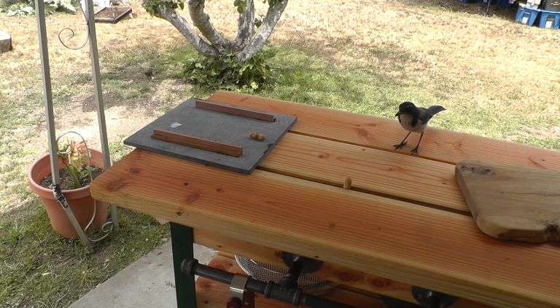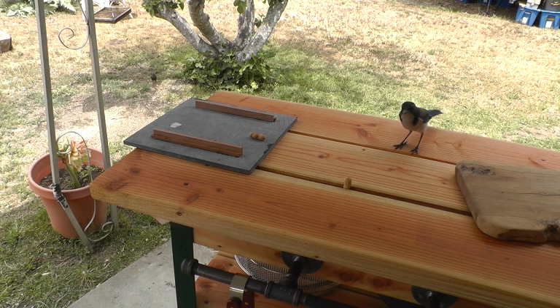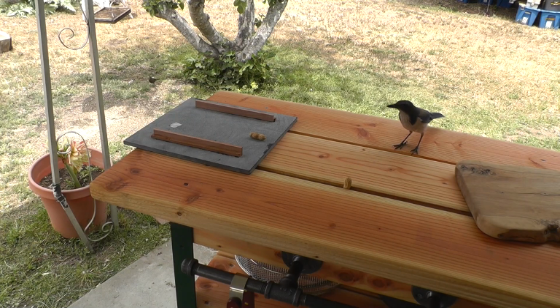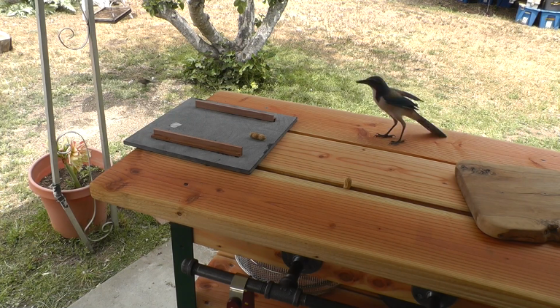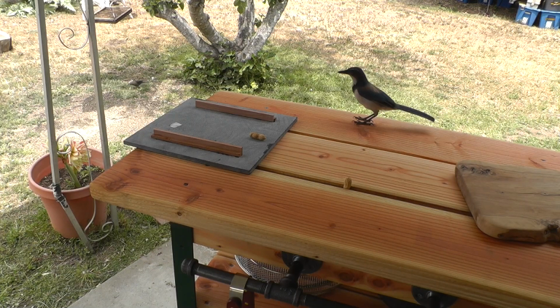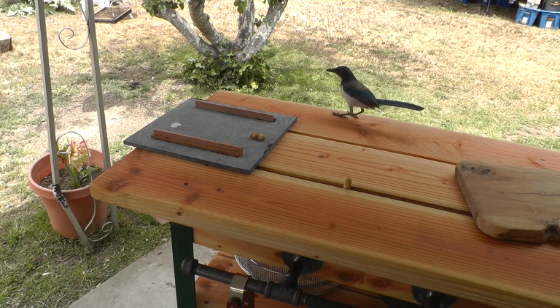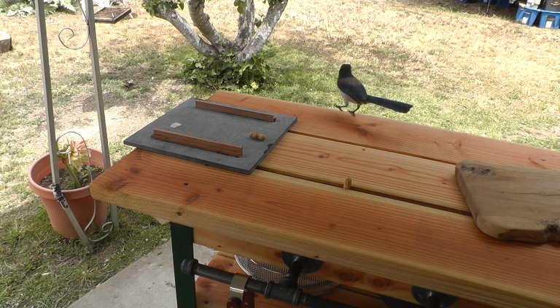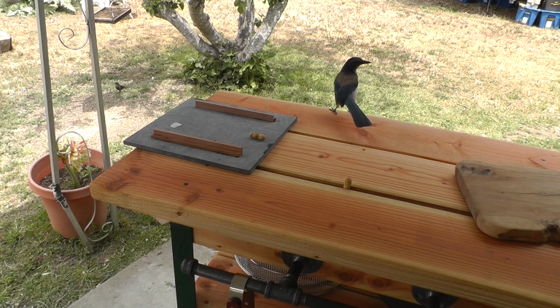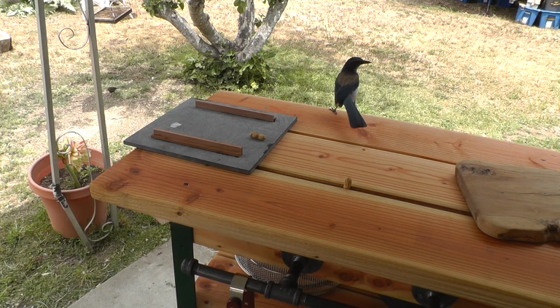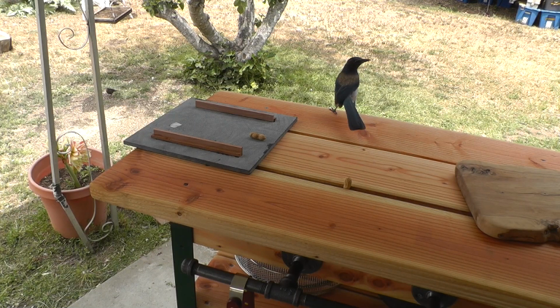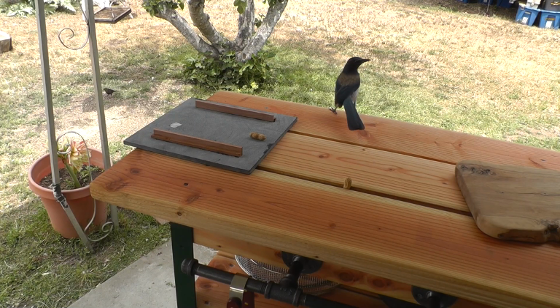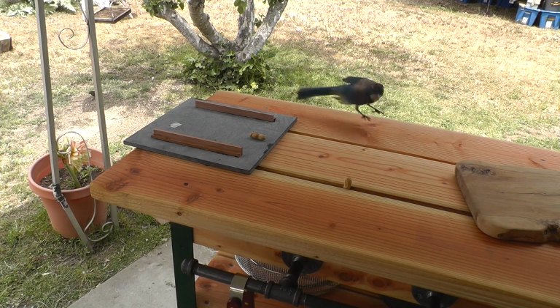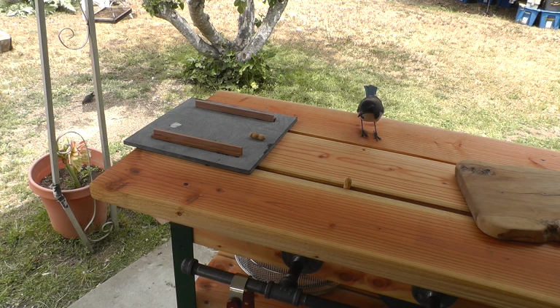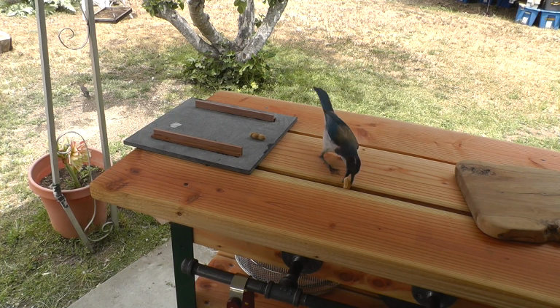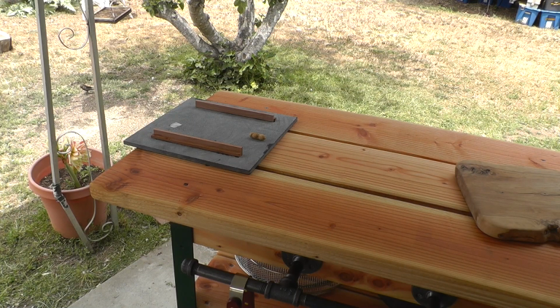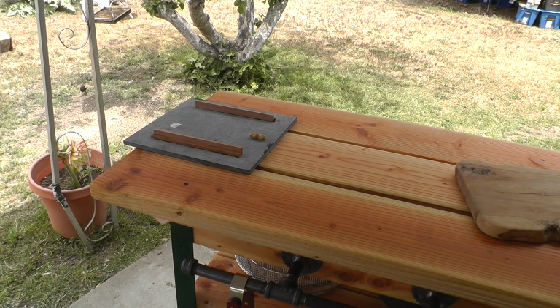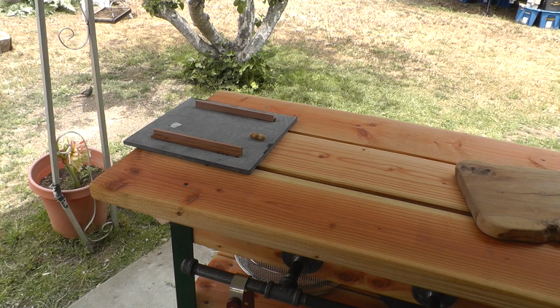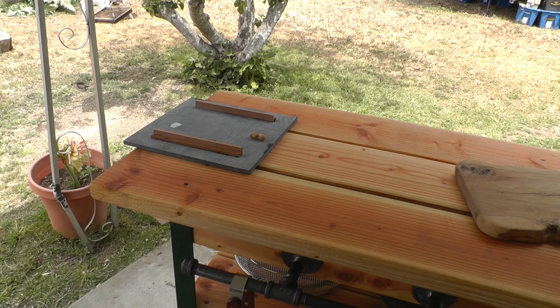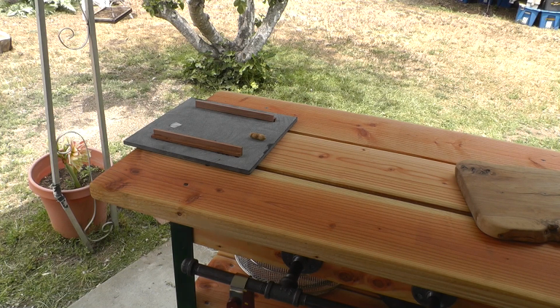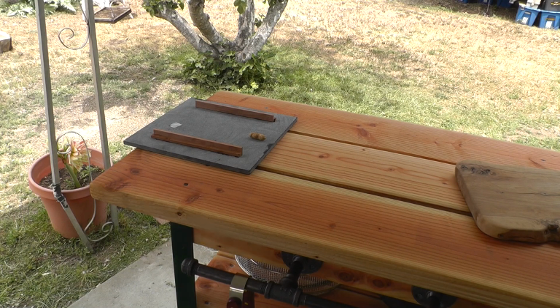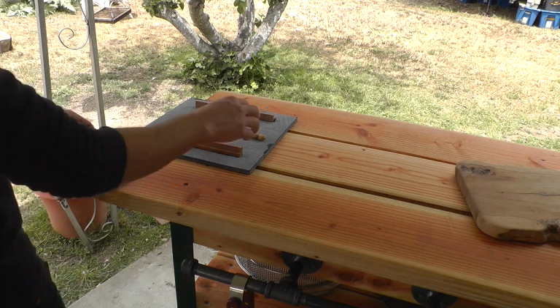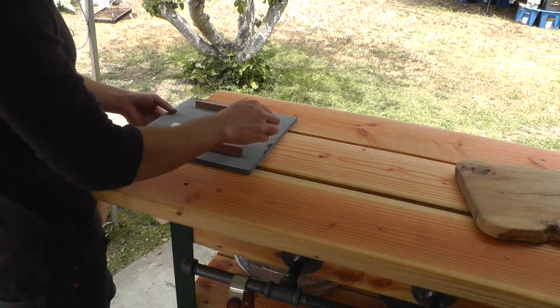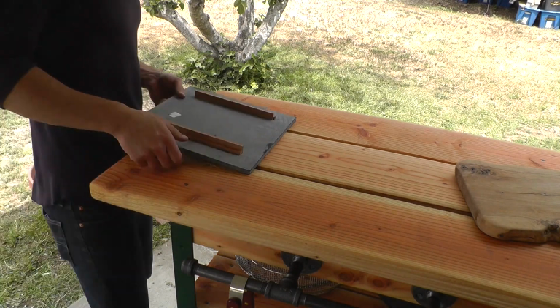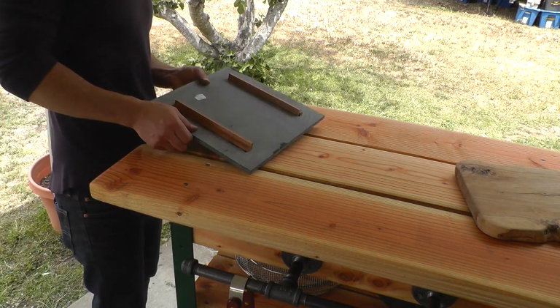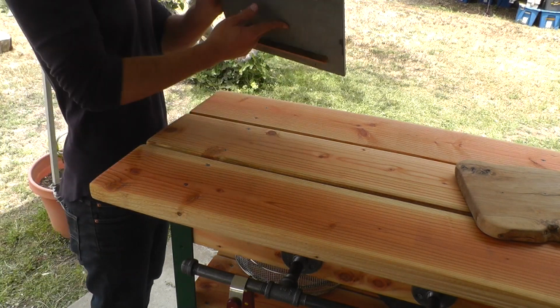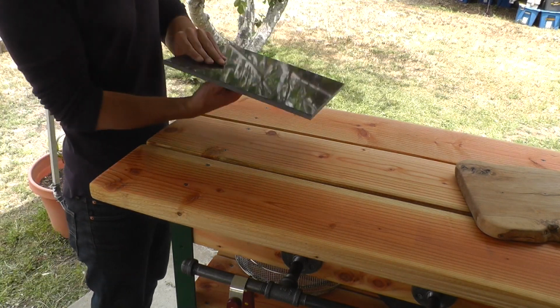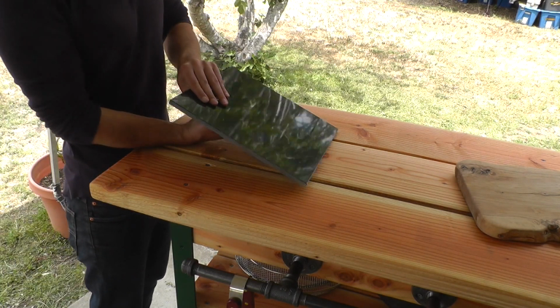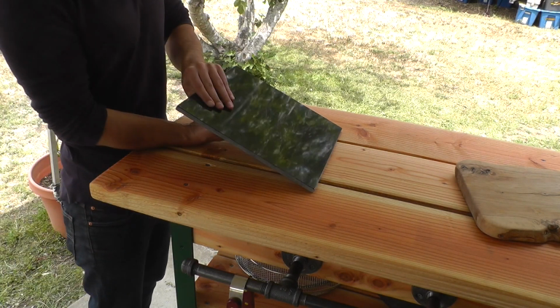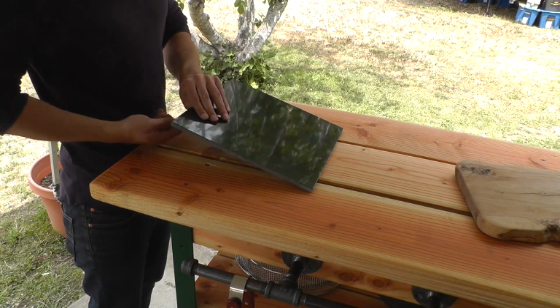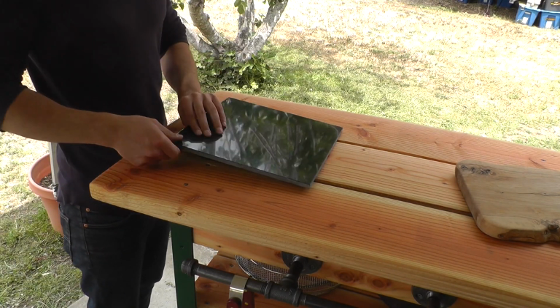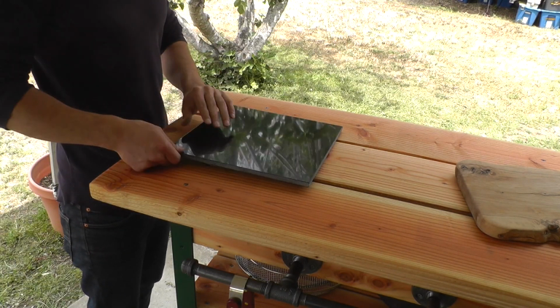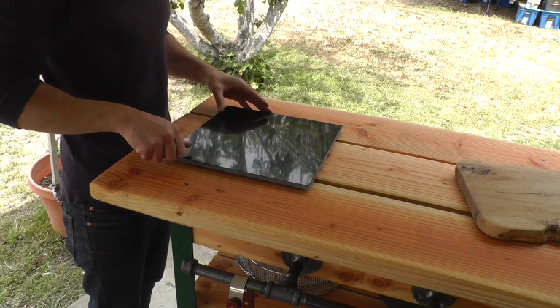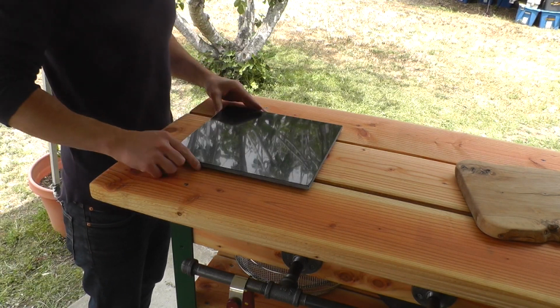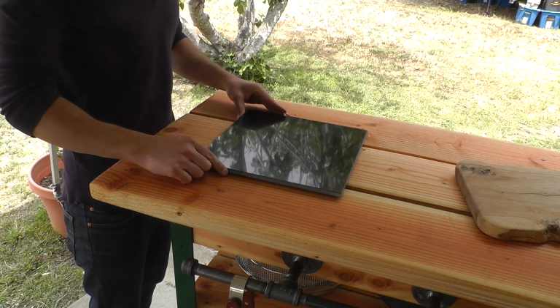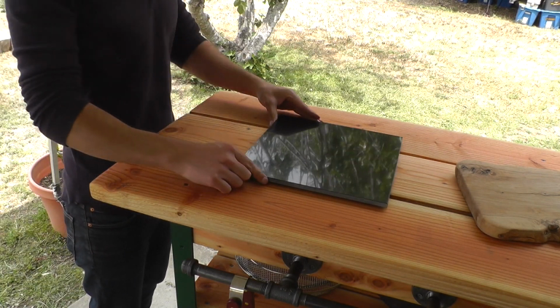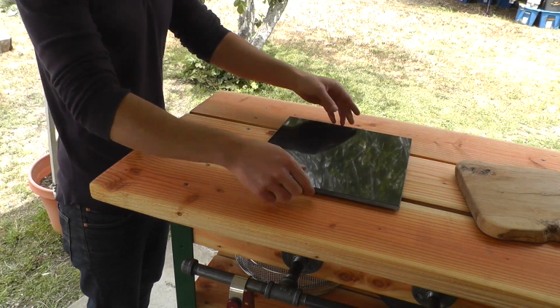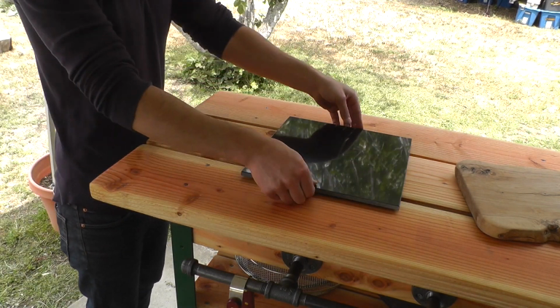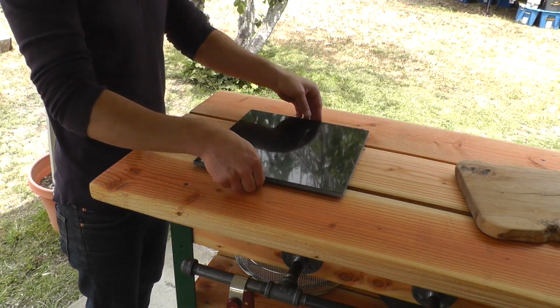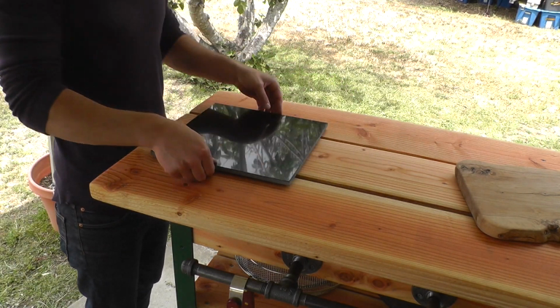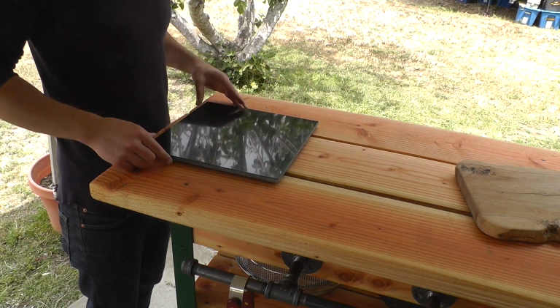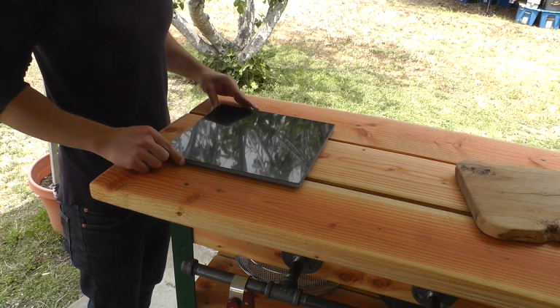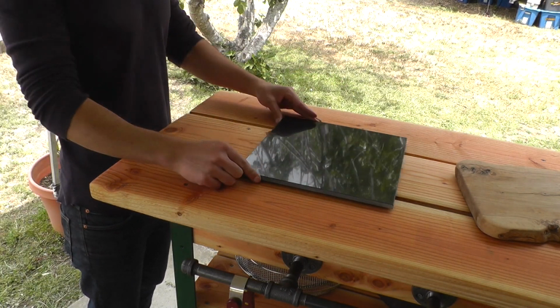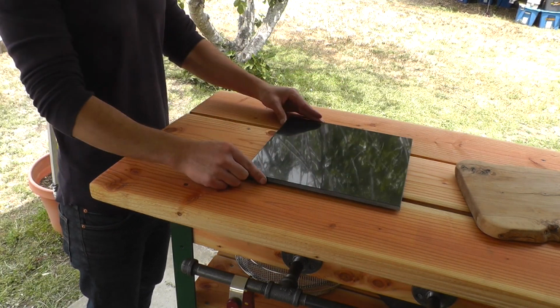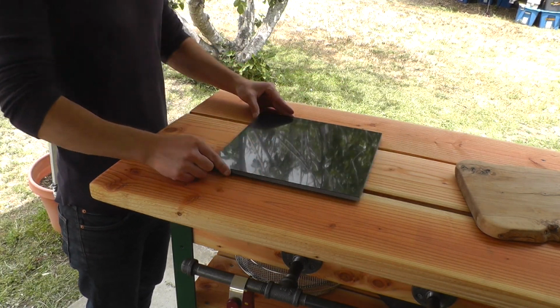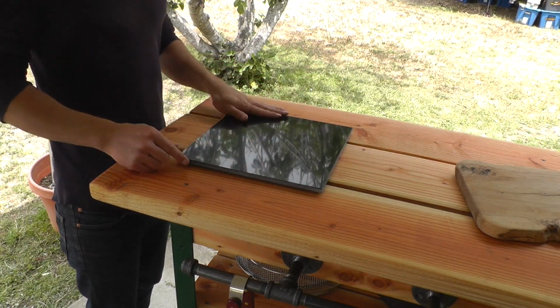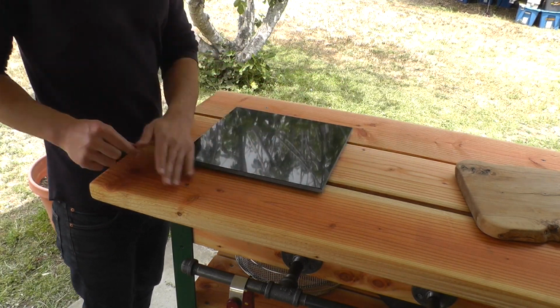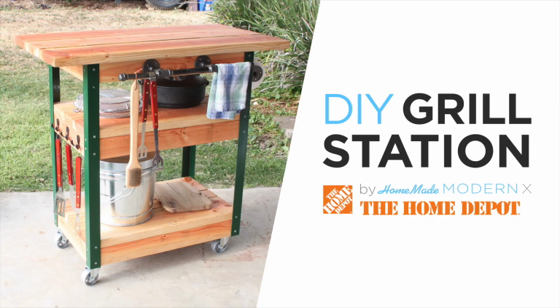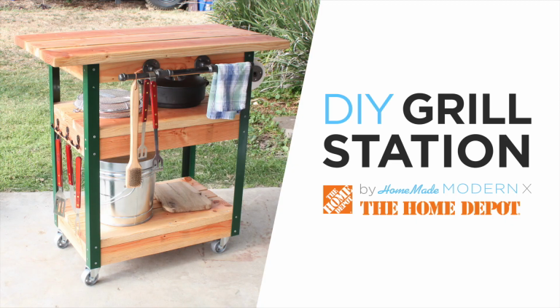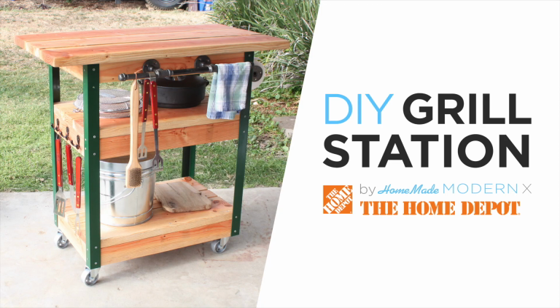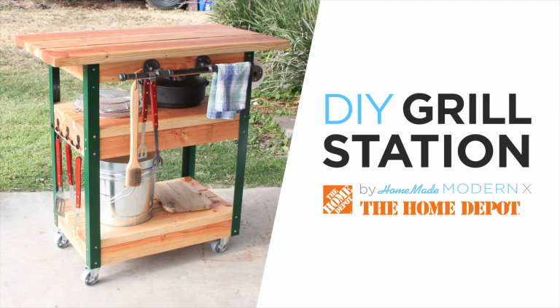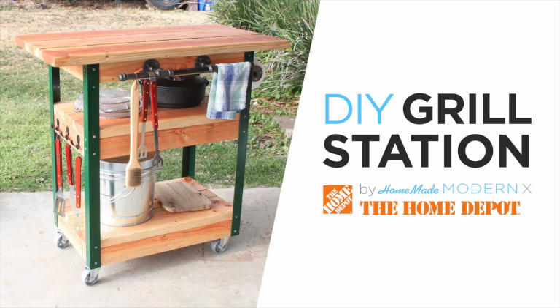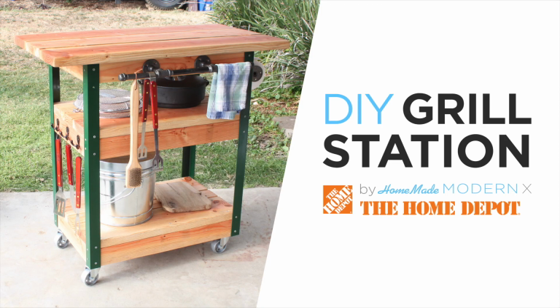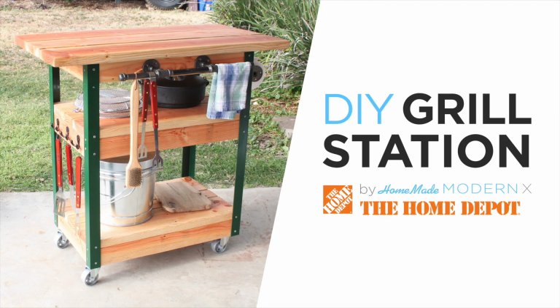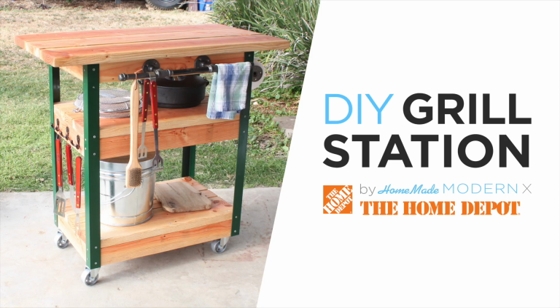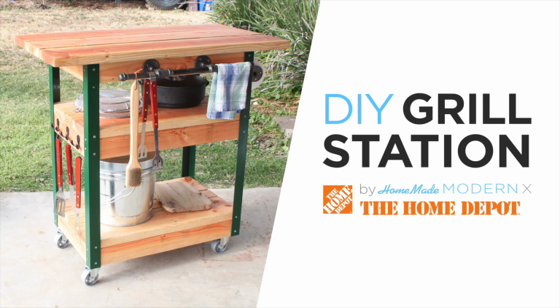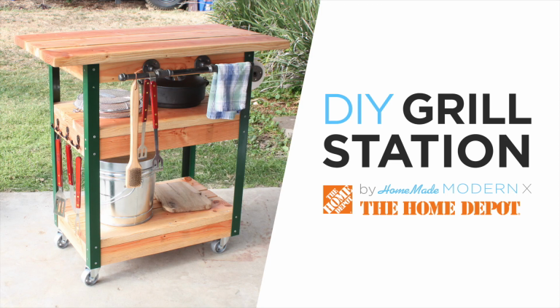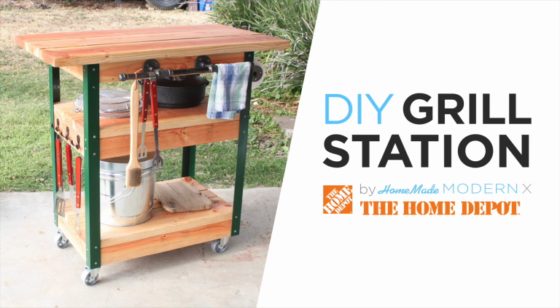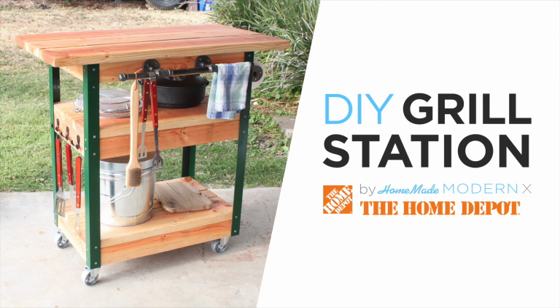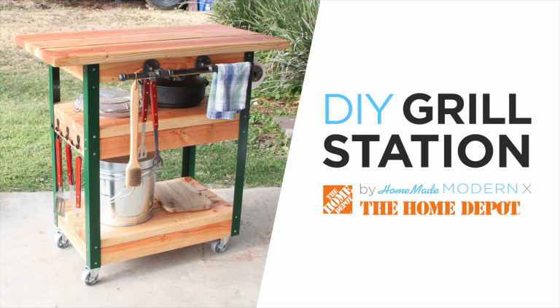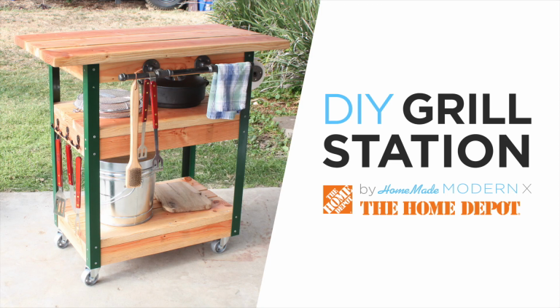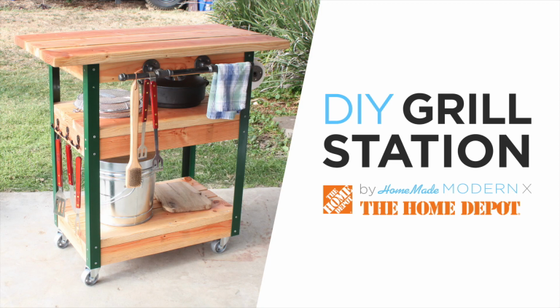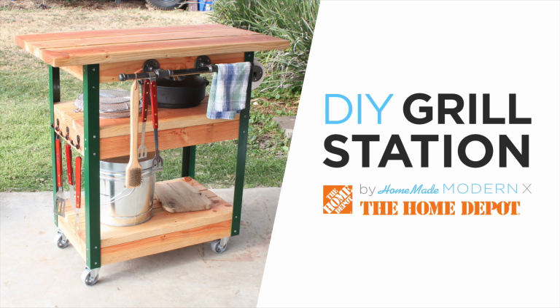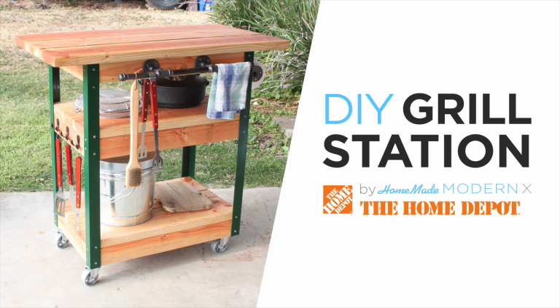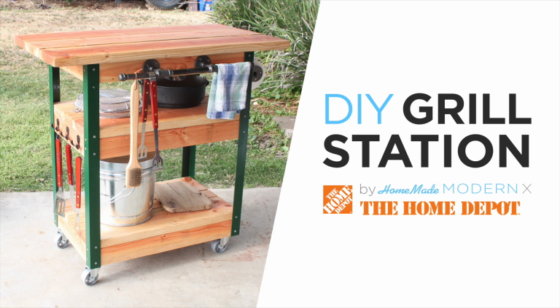For more detailed instructions on how to make this cart and to learn more about Home Depot's DIY programs, check out my website.